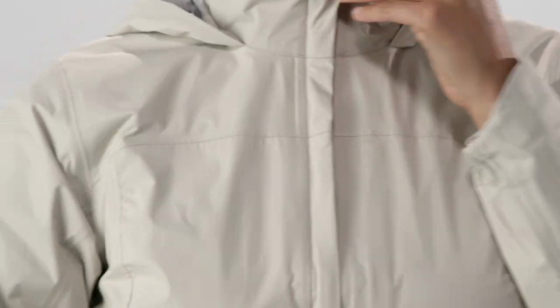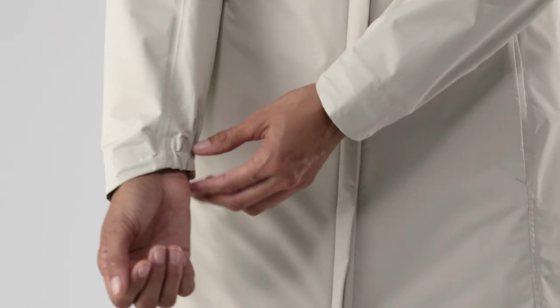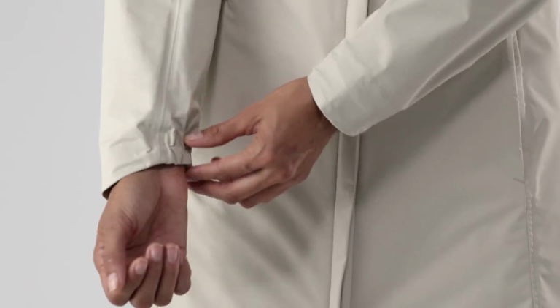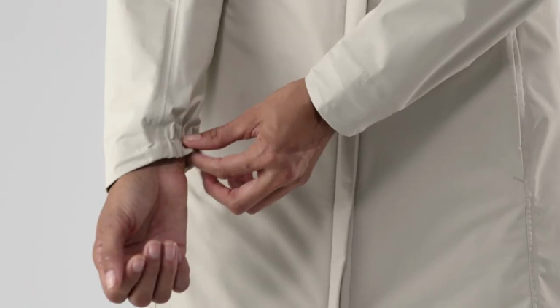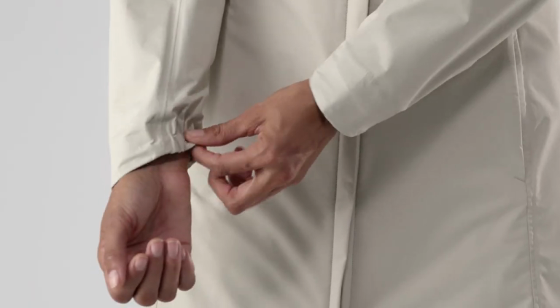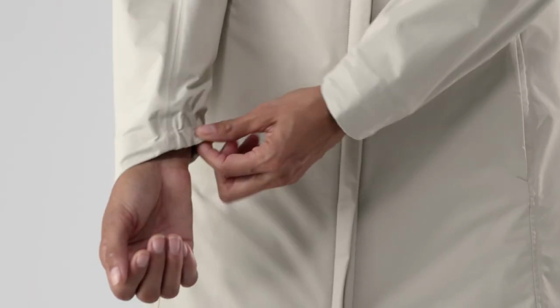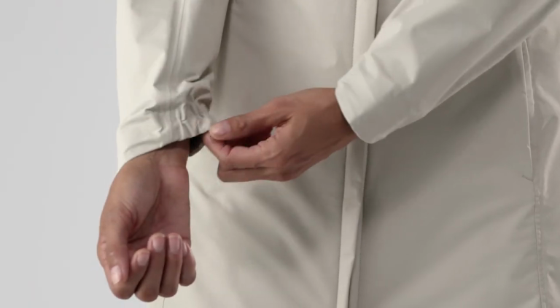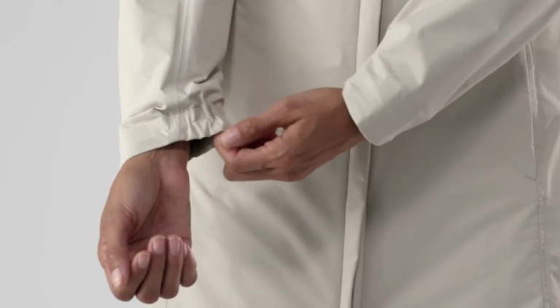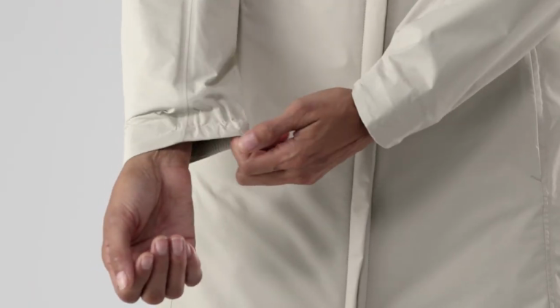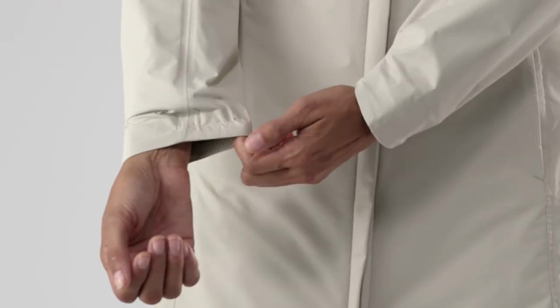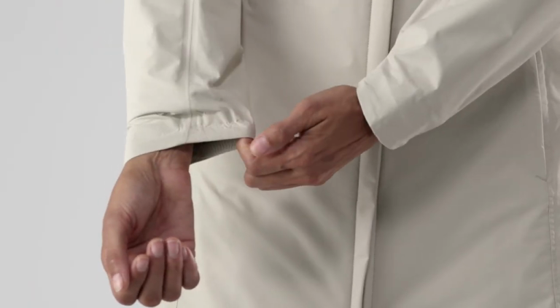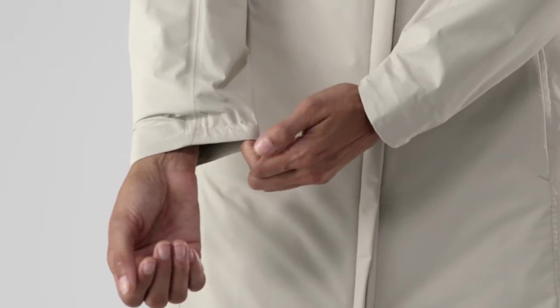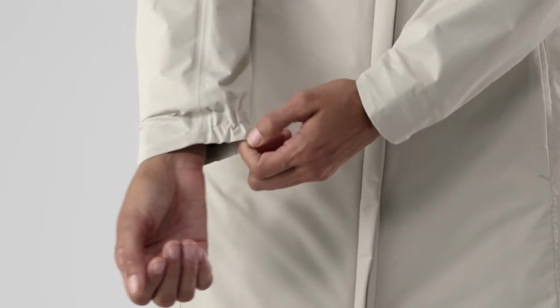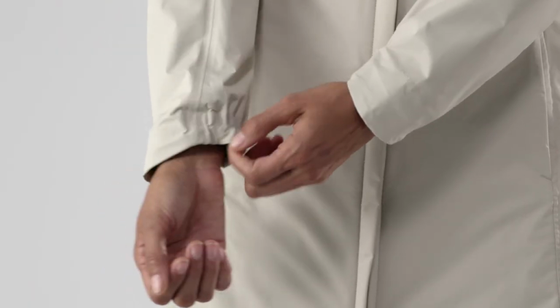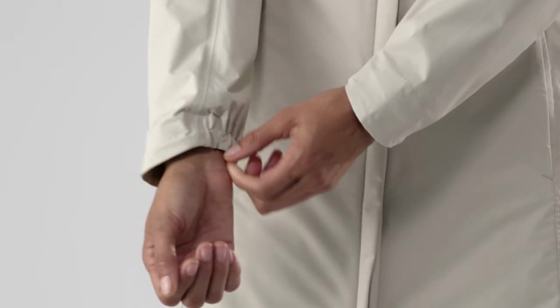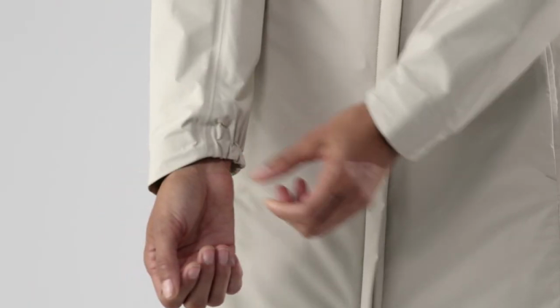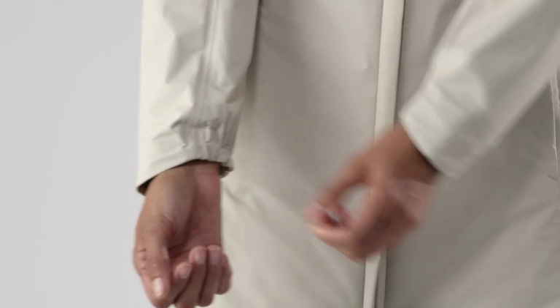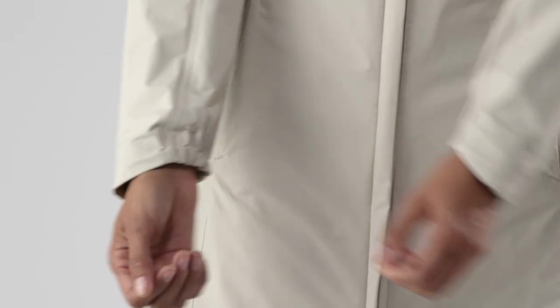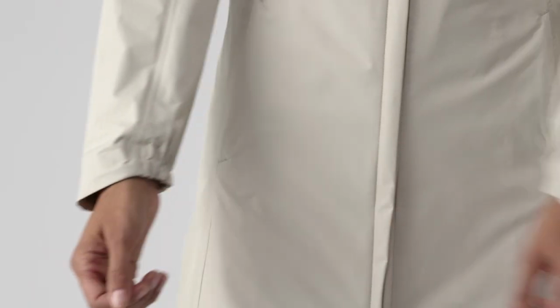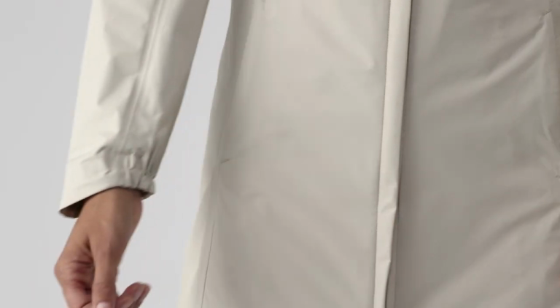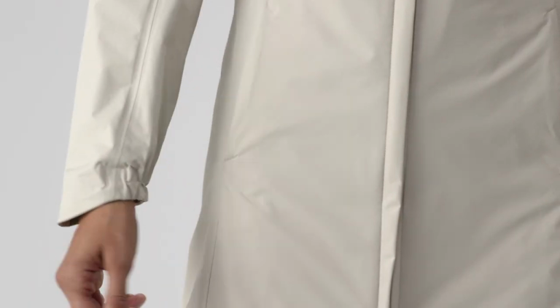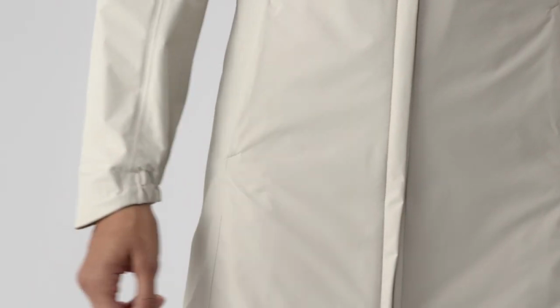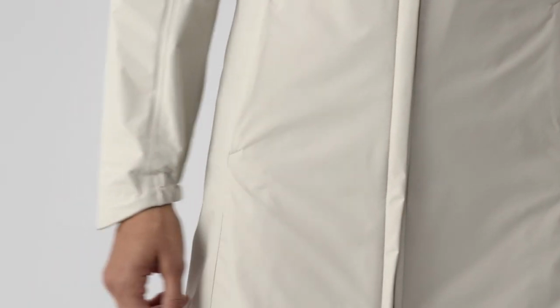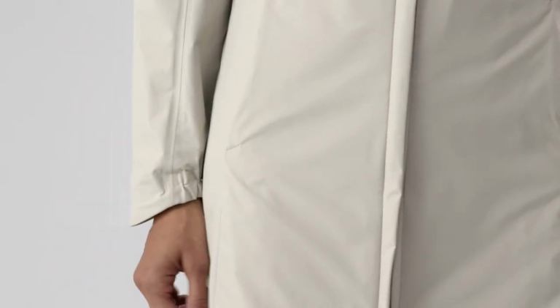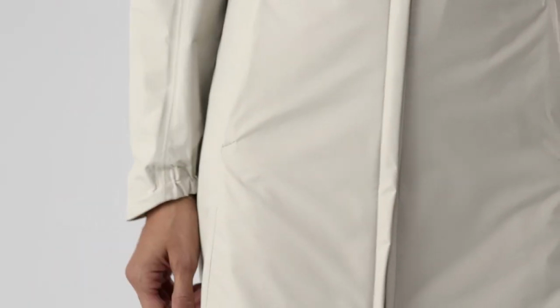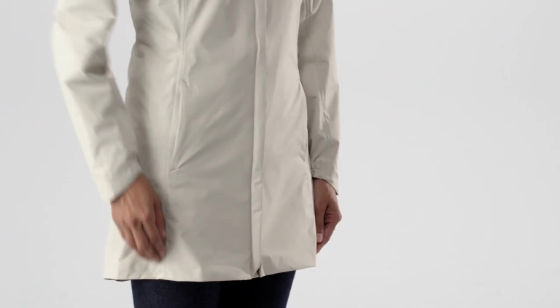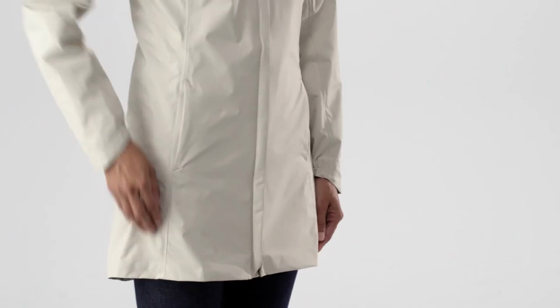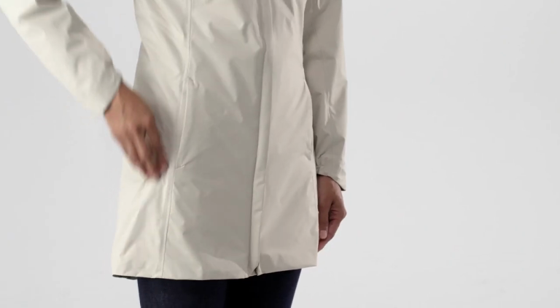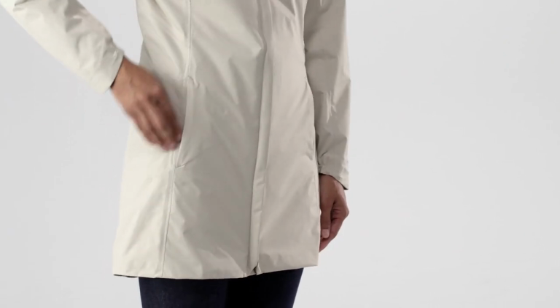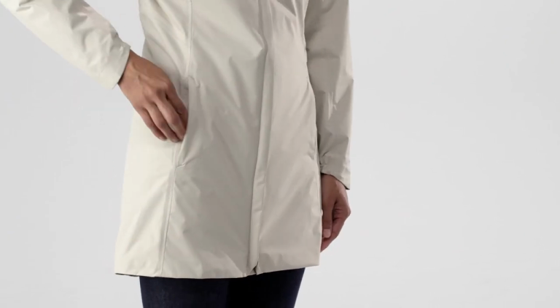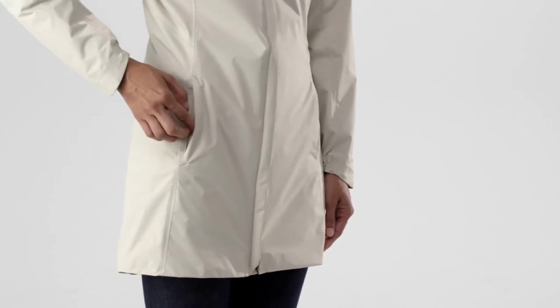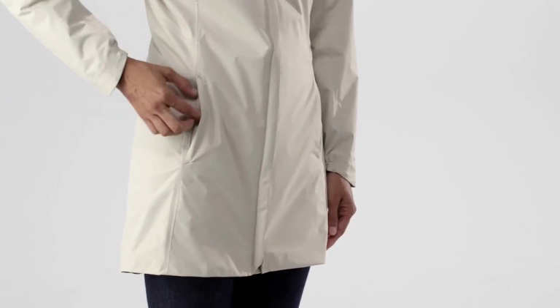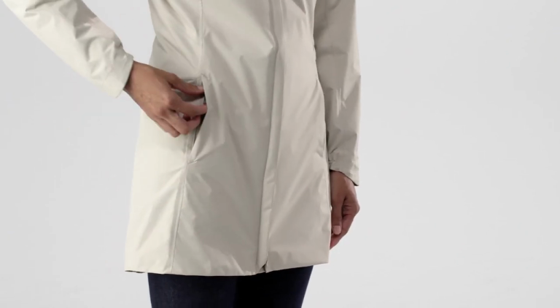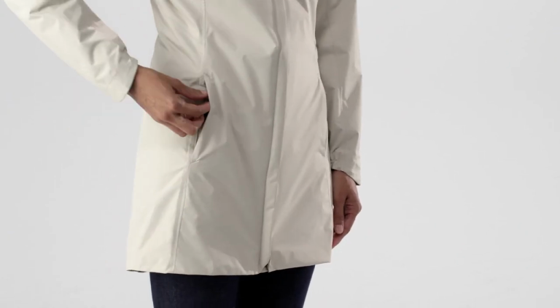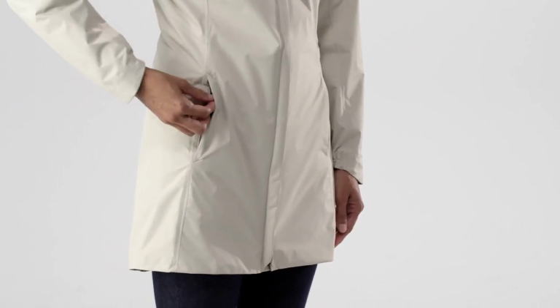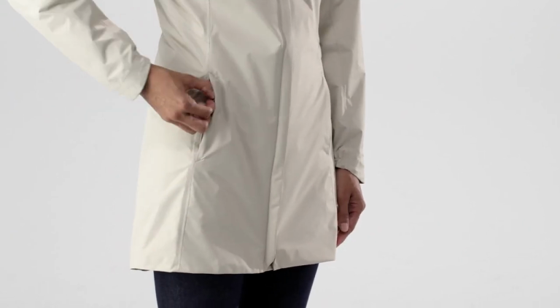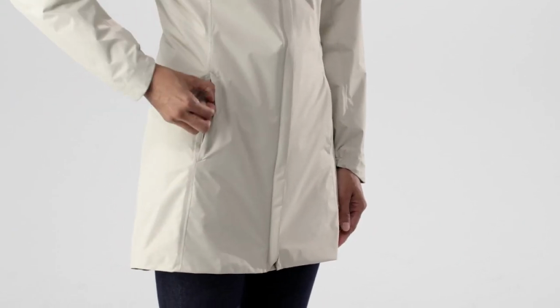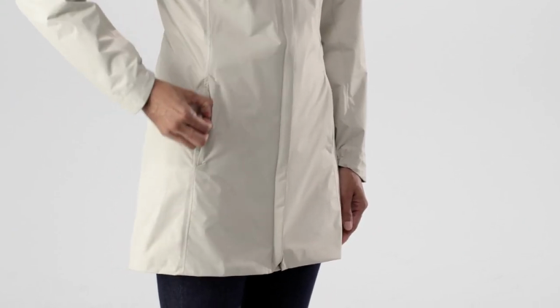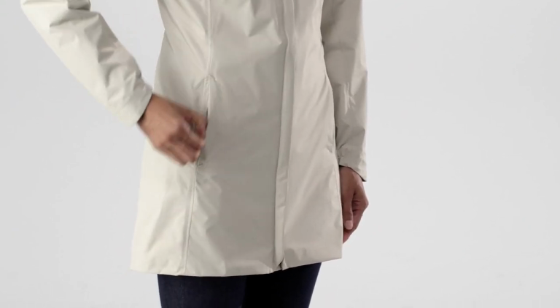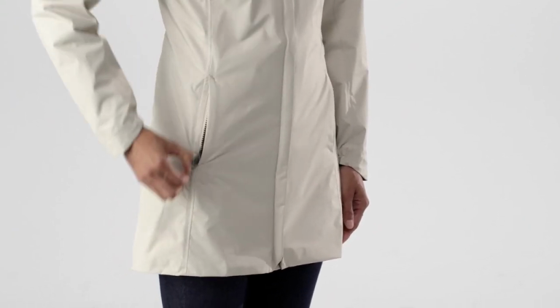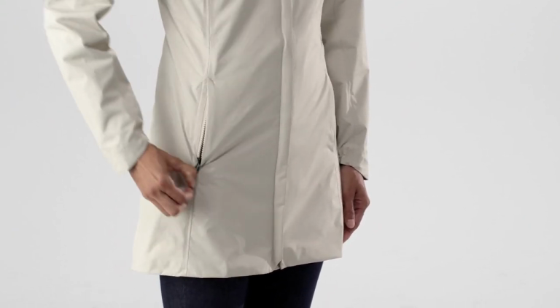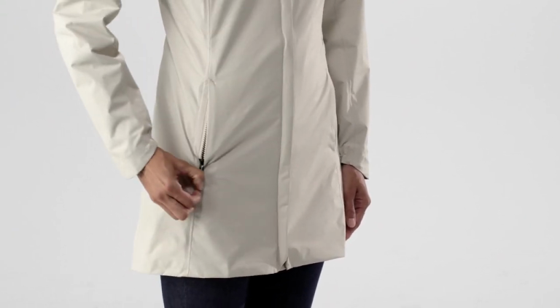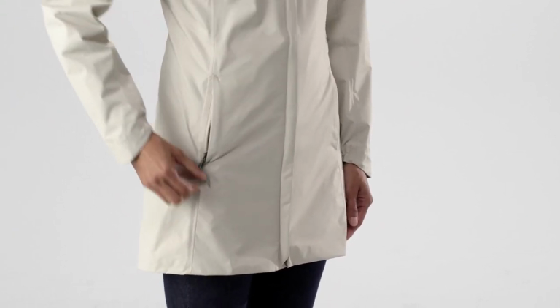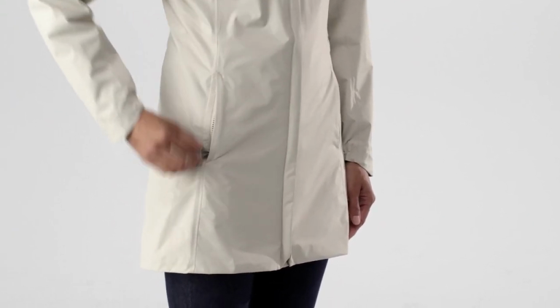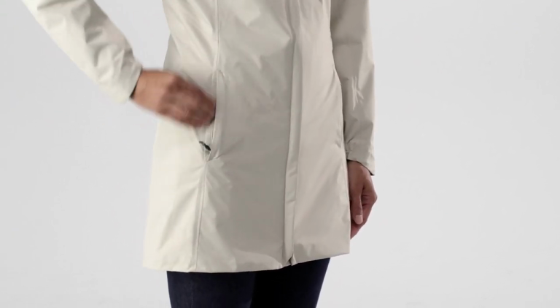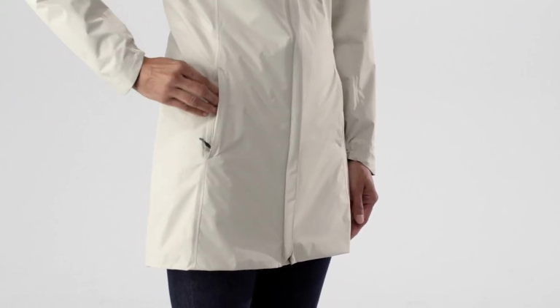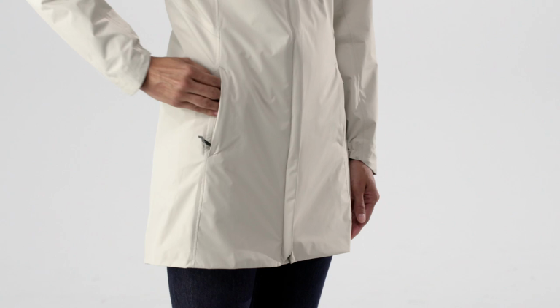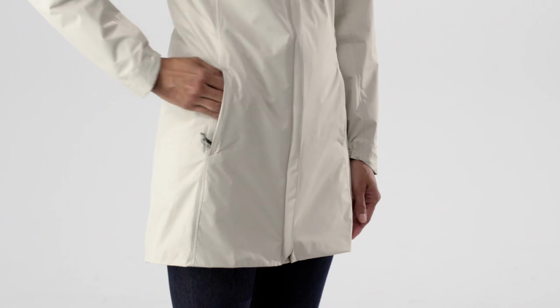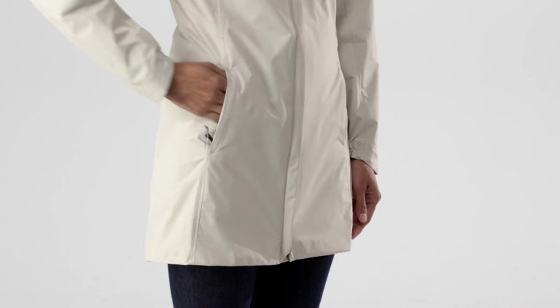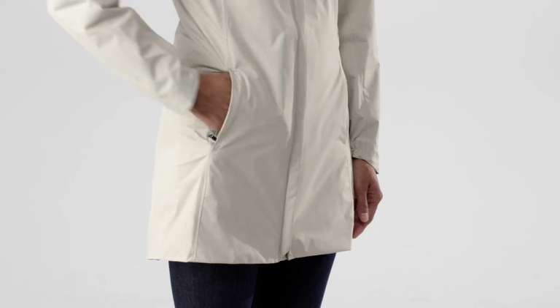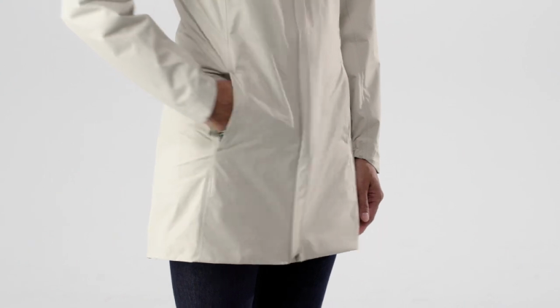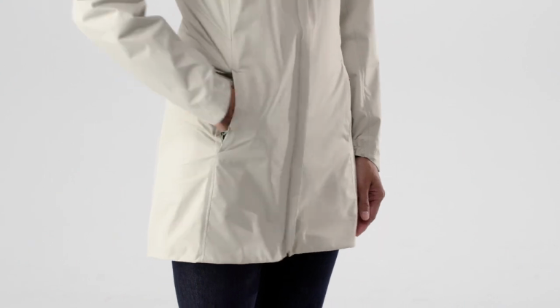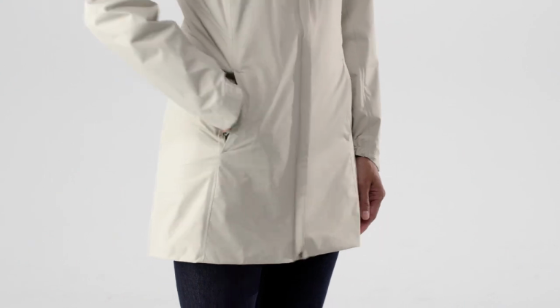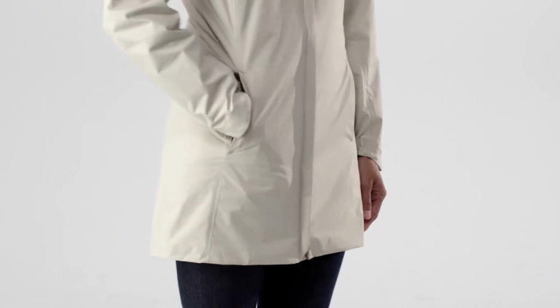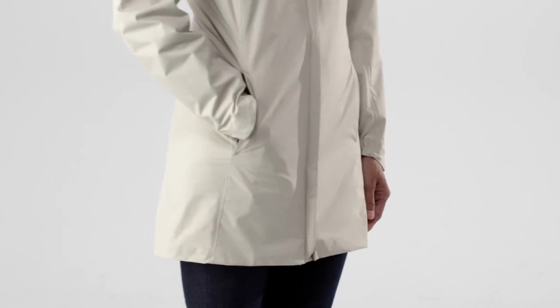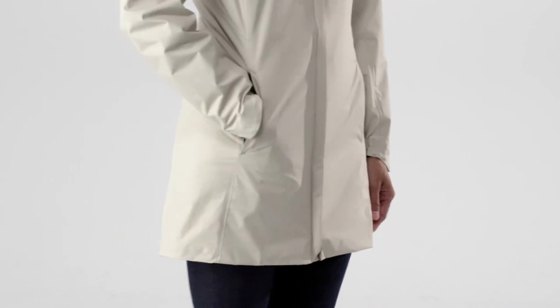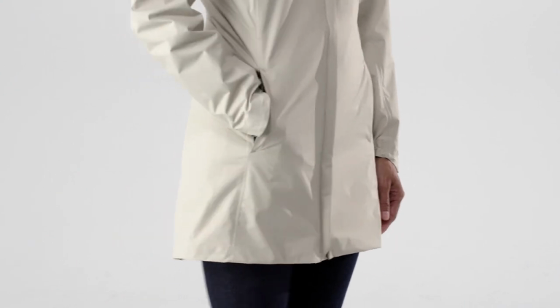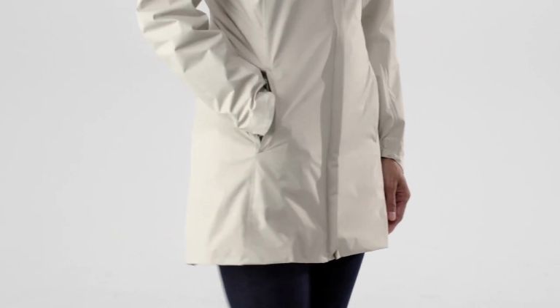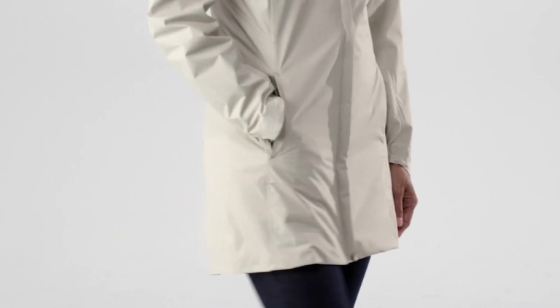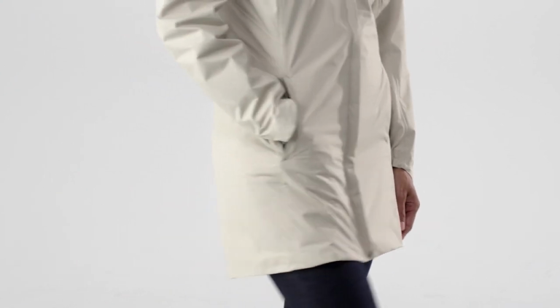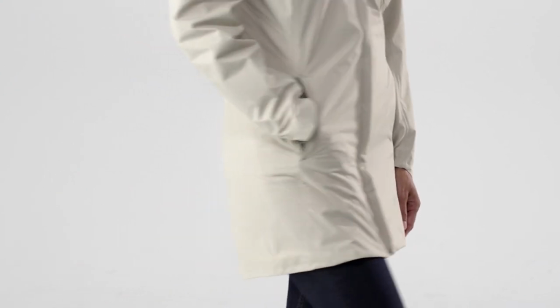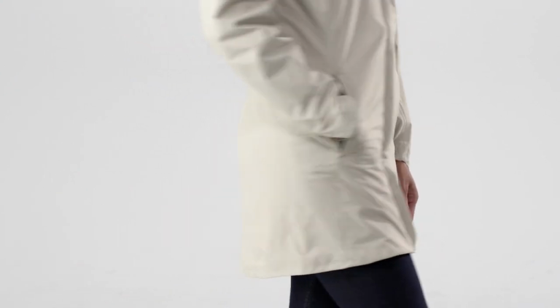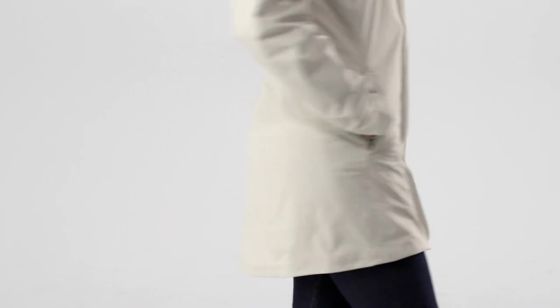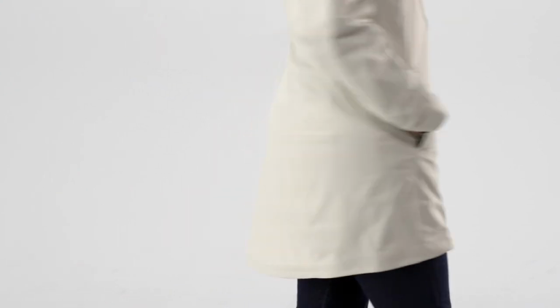The cuffs are elasticized. We also line the pockets with brushed polyester for softness and warmth.